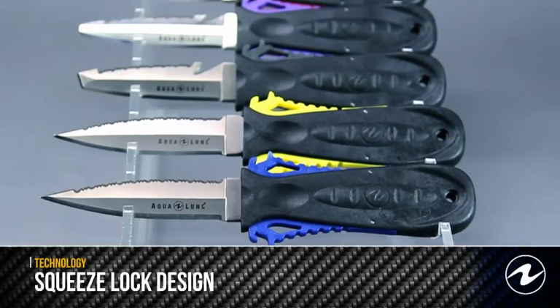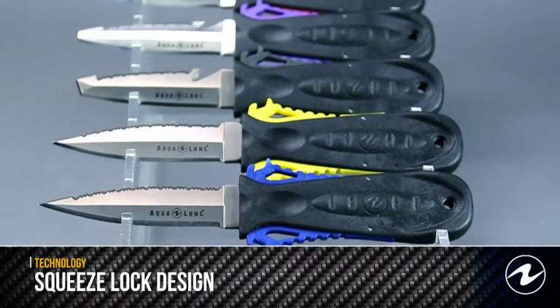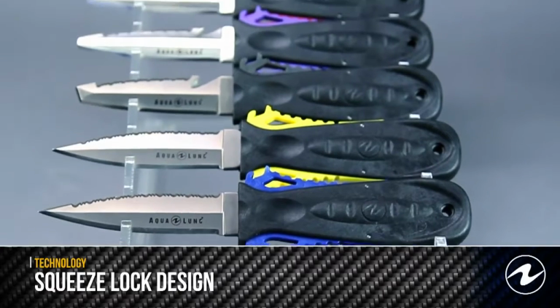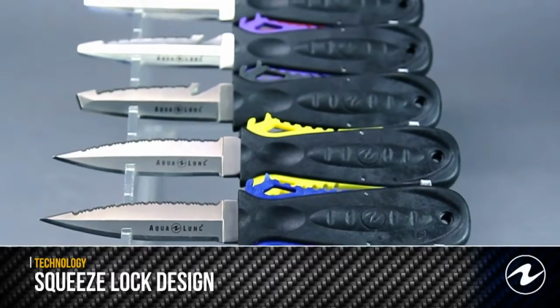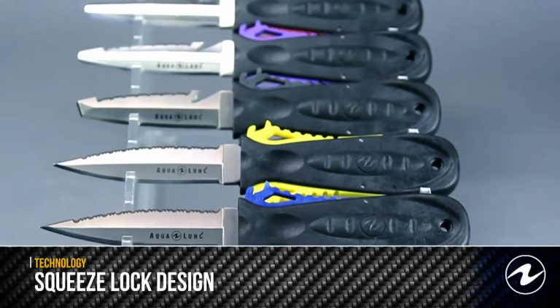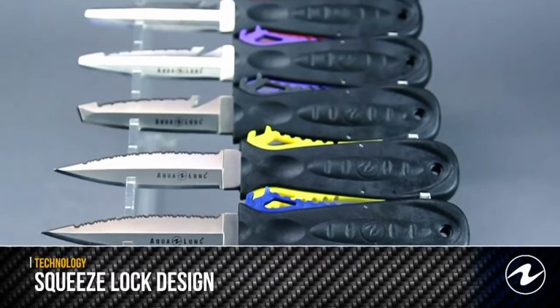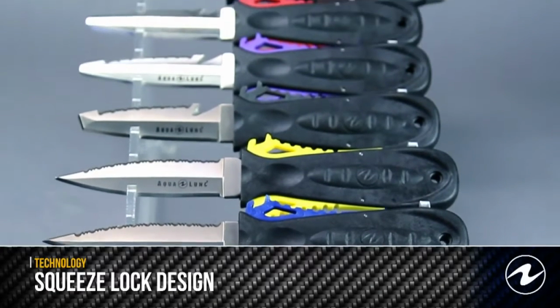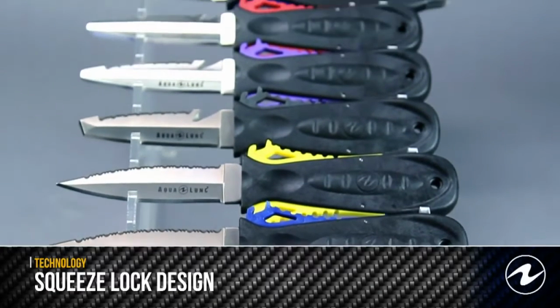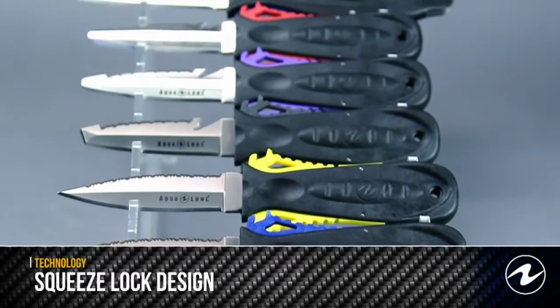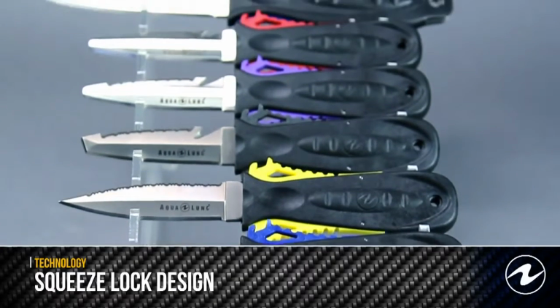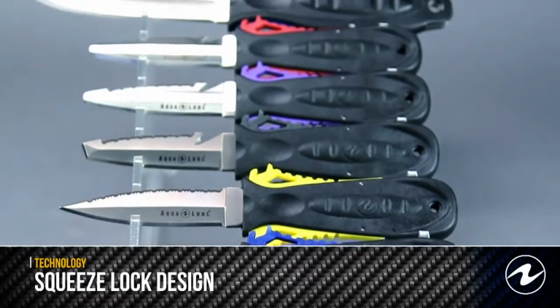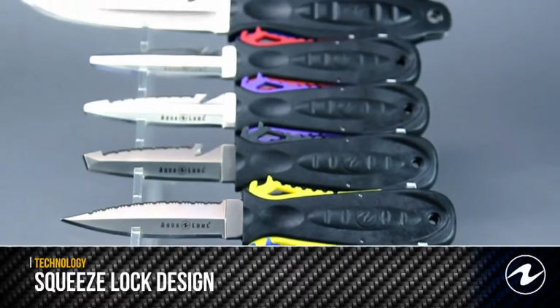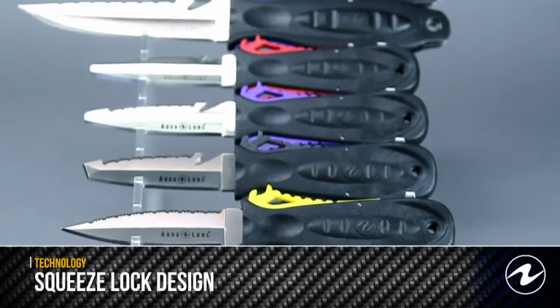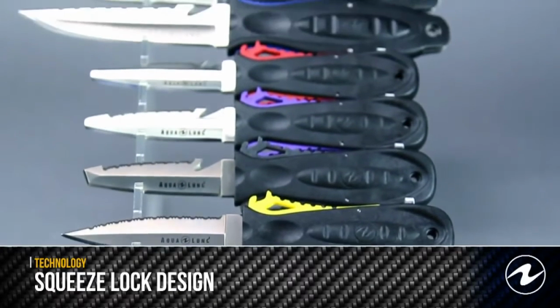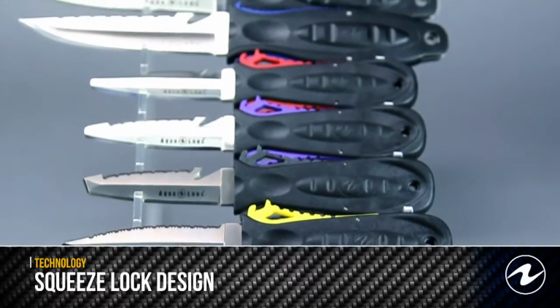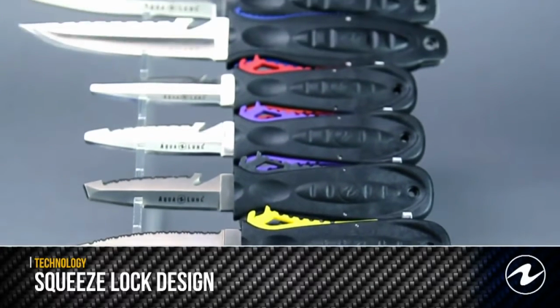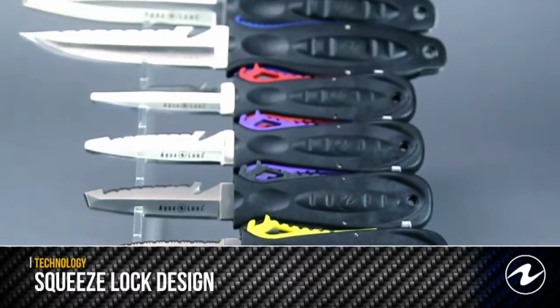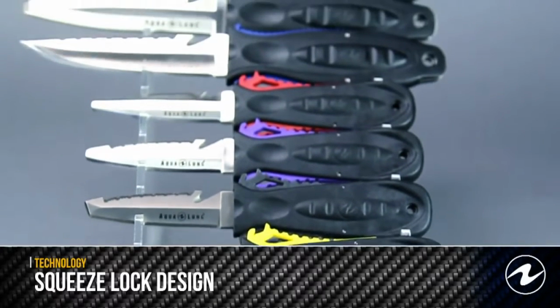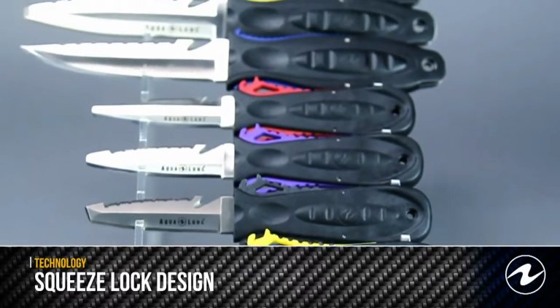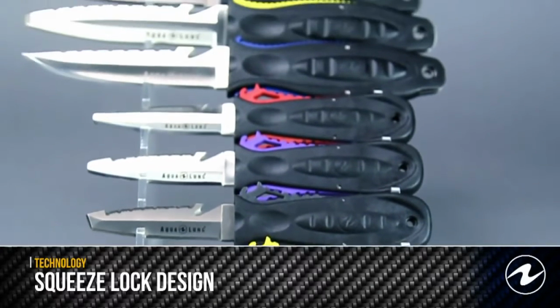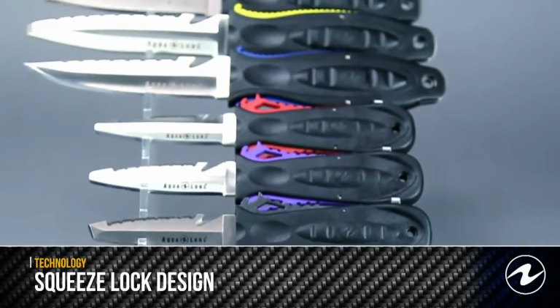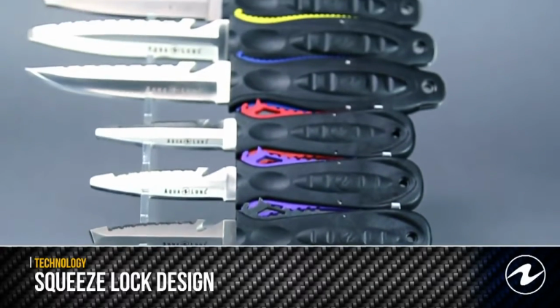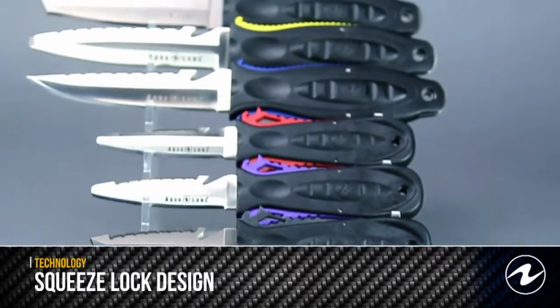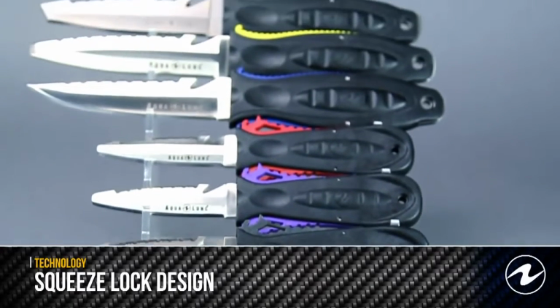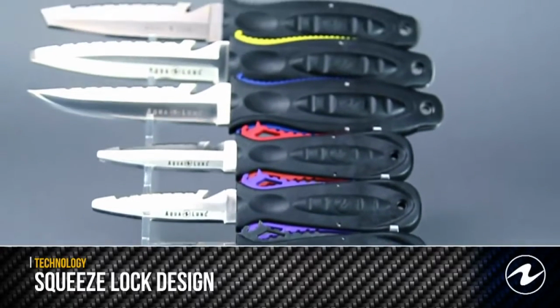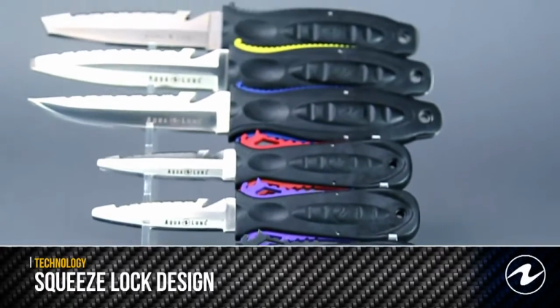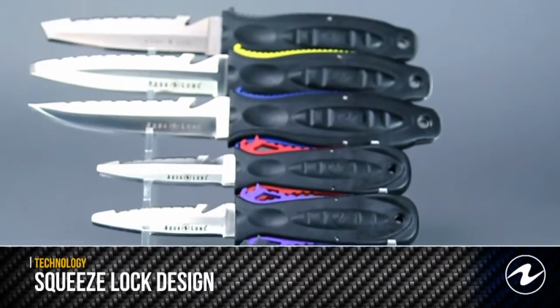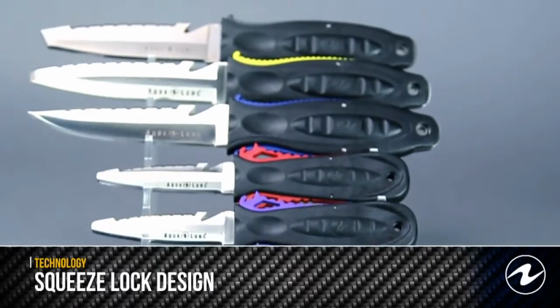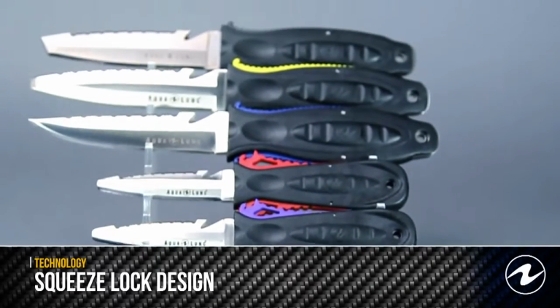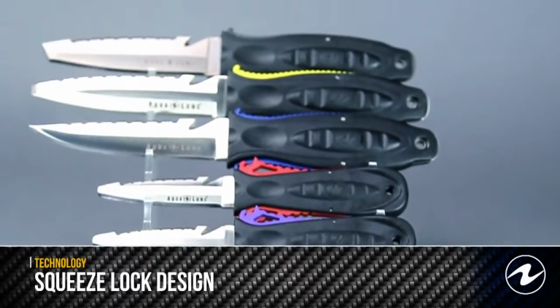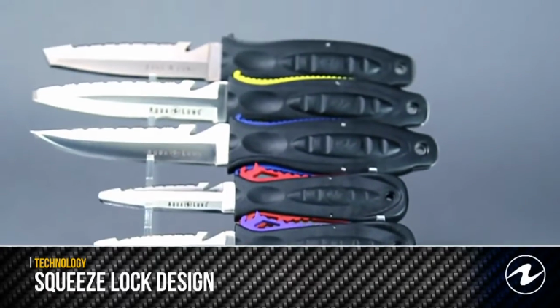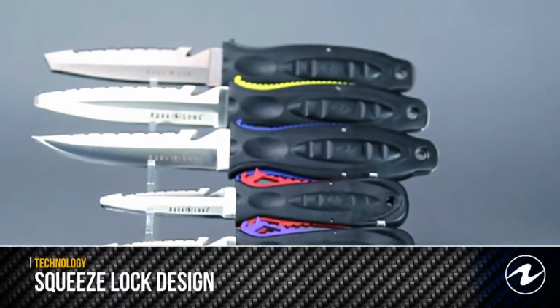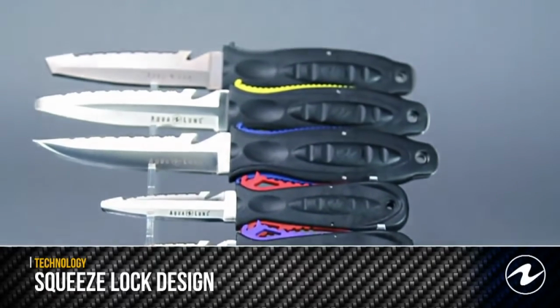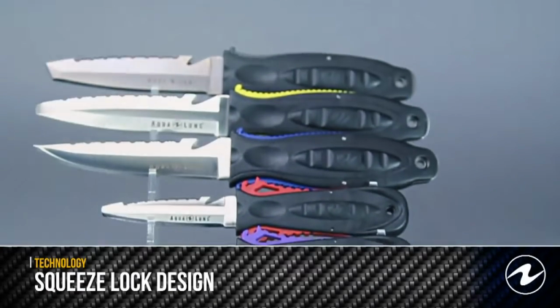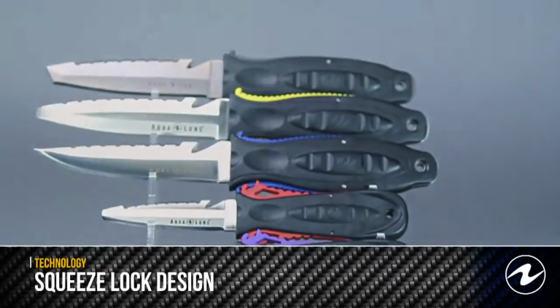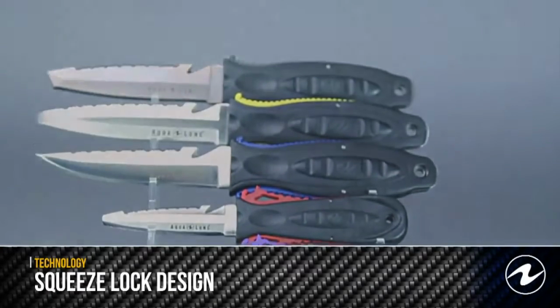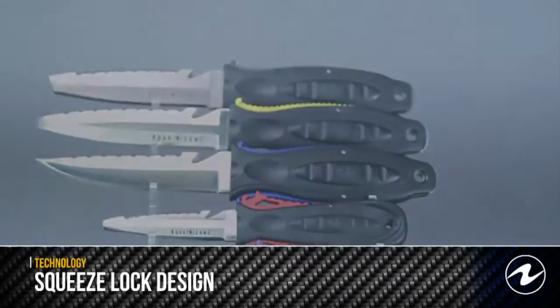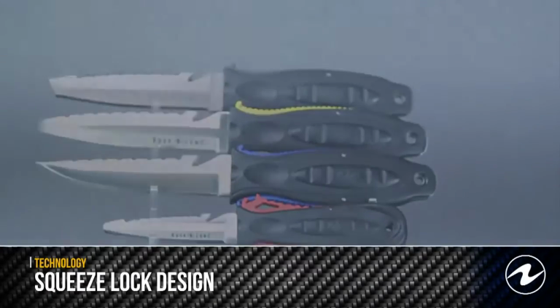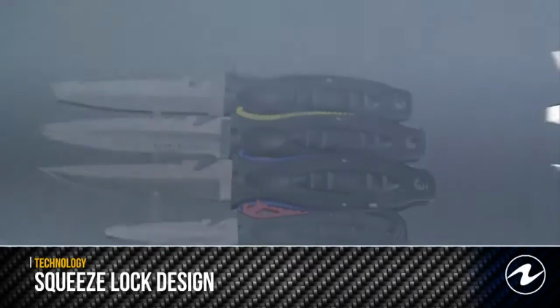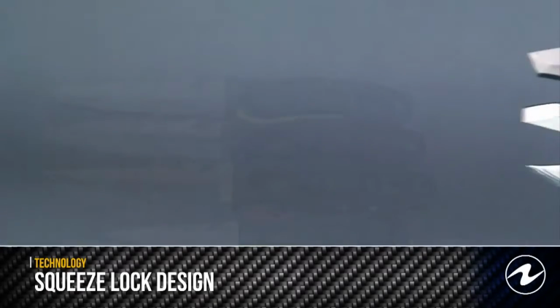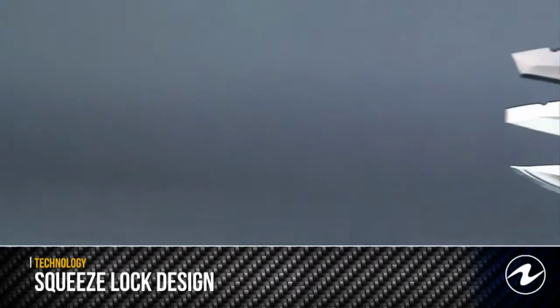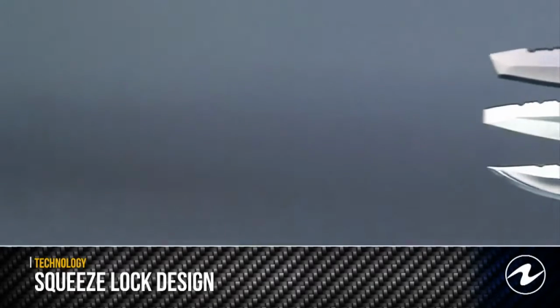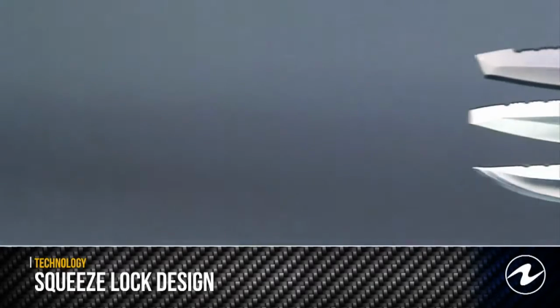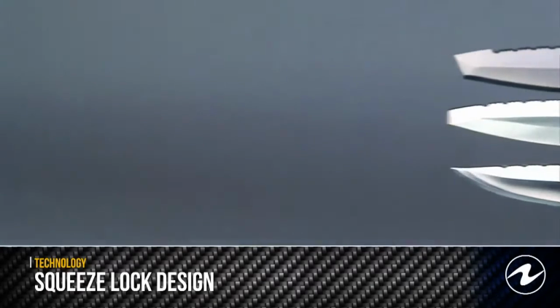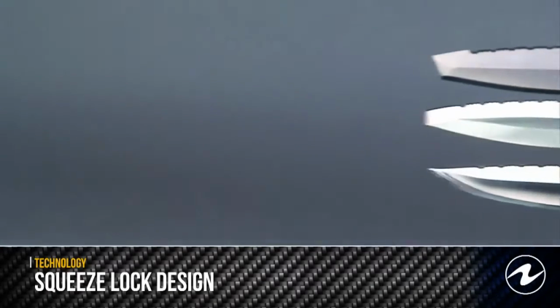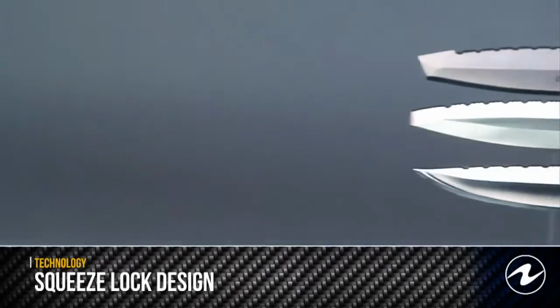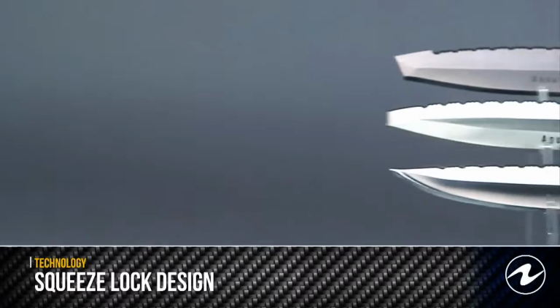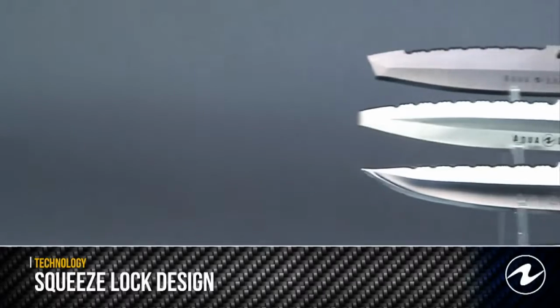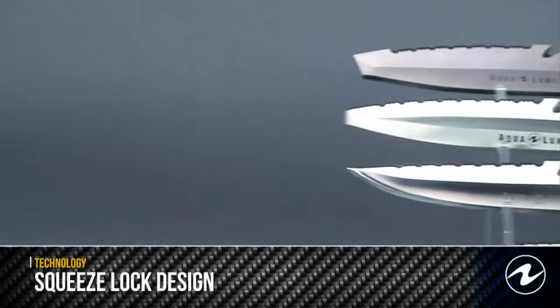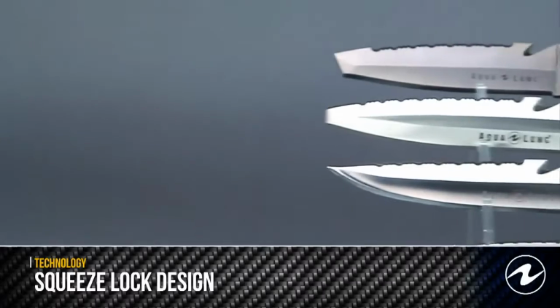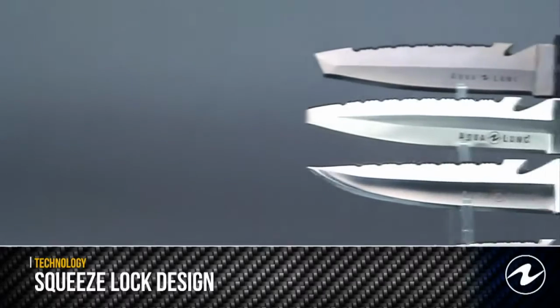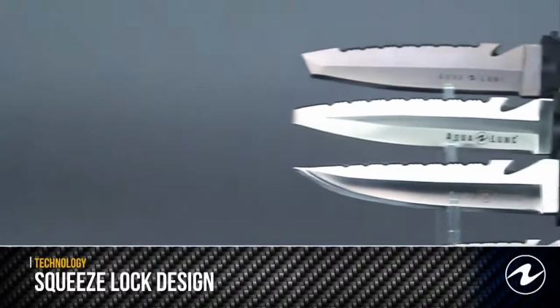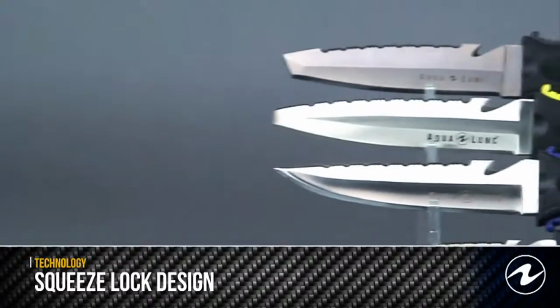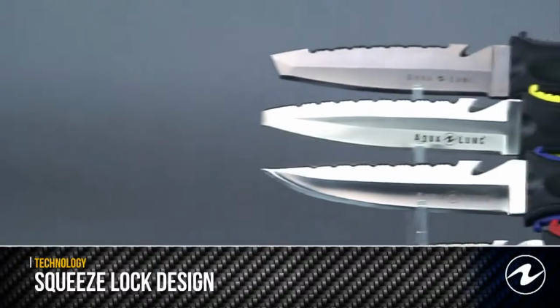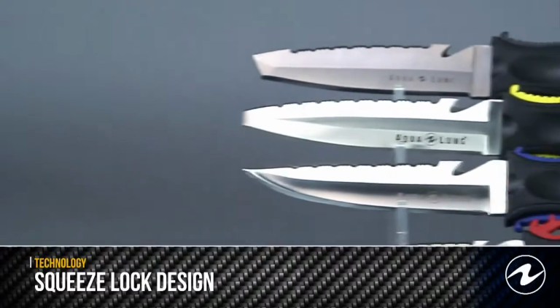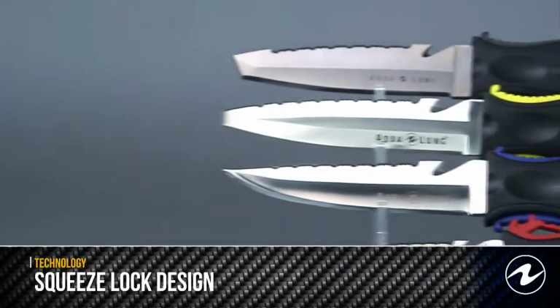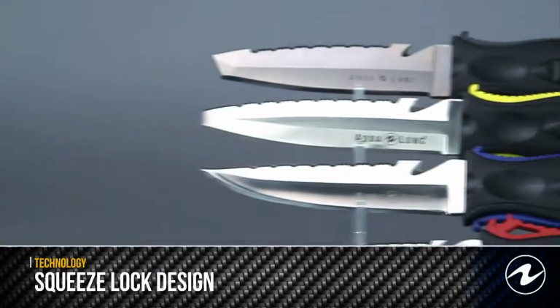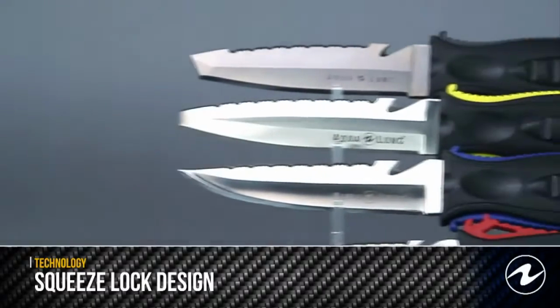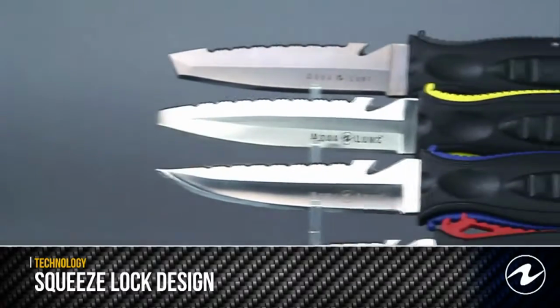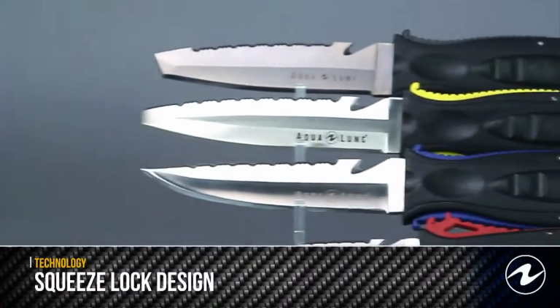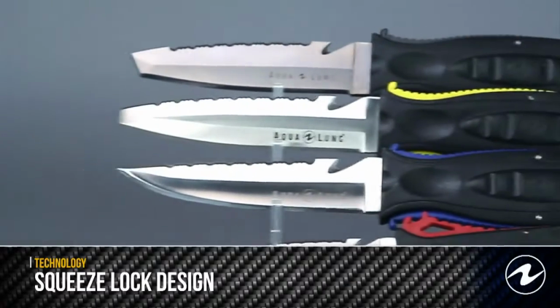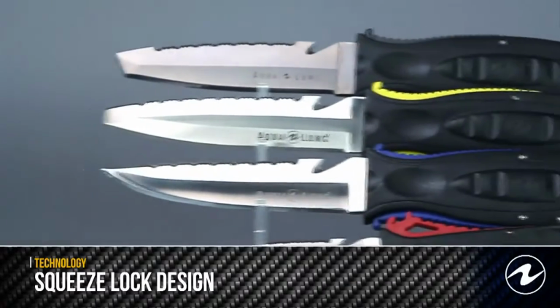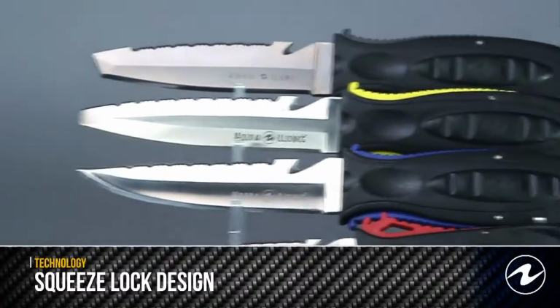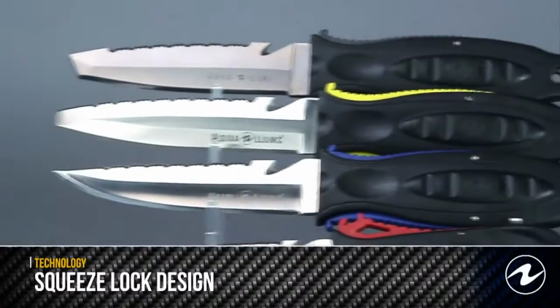Aqualung's patented squeeze lock mechanism securely locks the knife in the sheath, but releases easily with the squeeze of the handle.